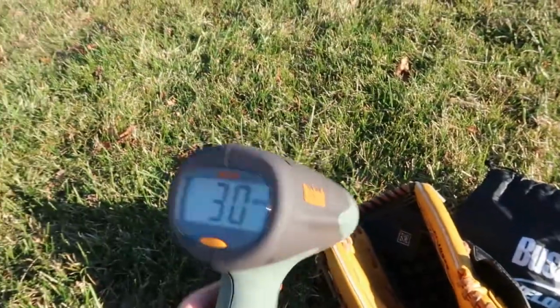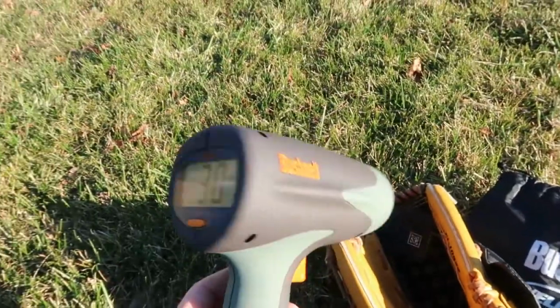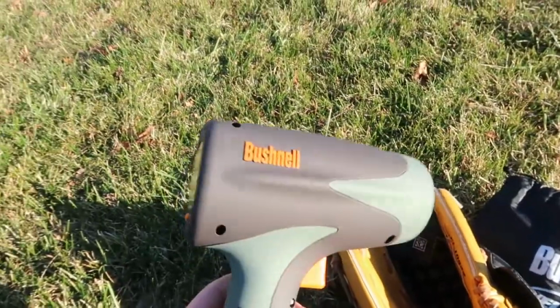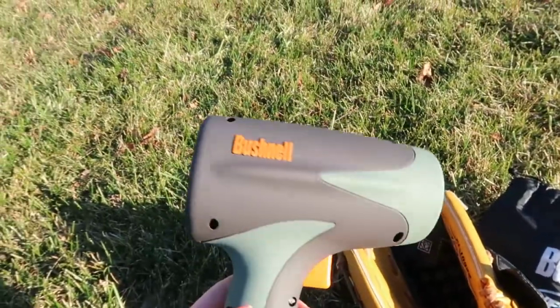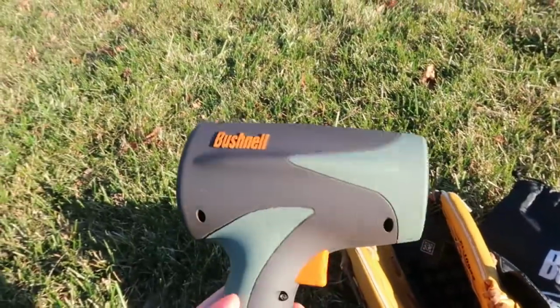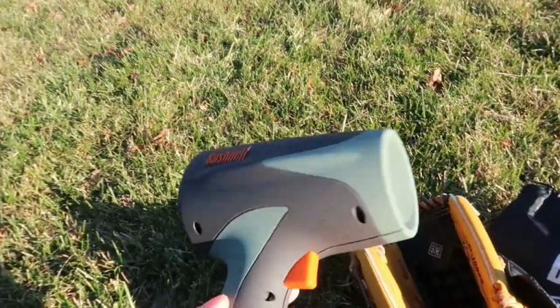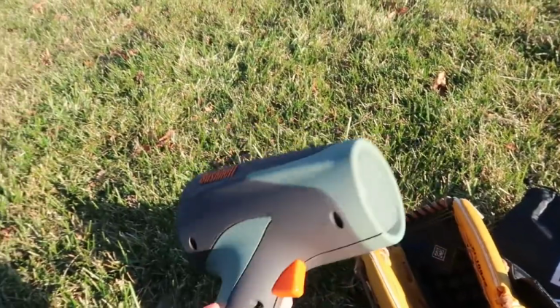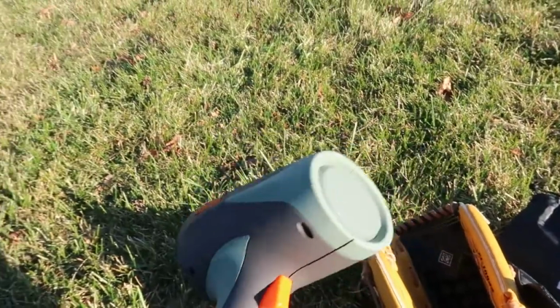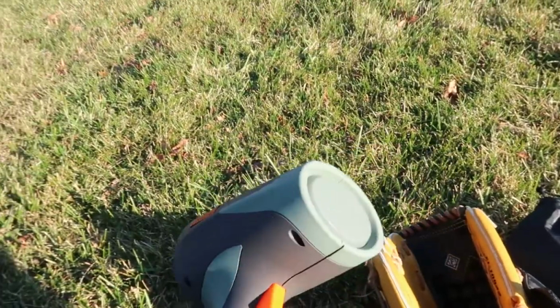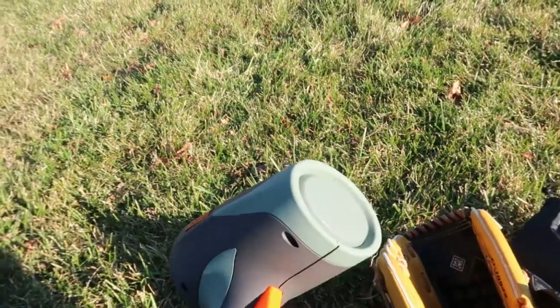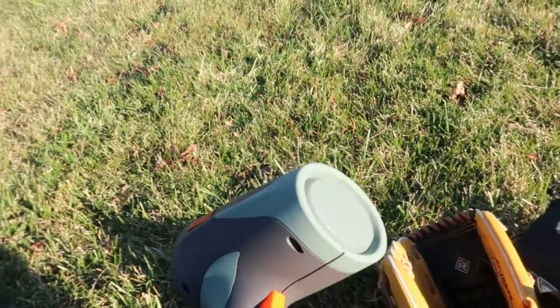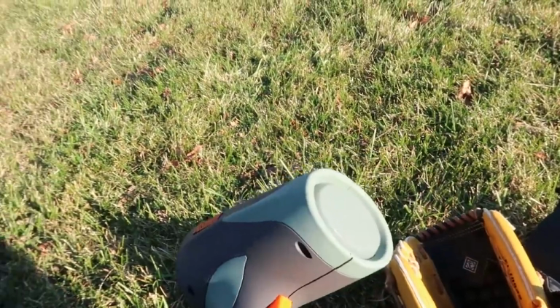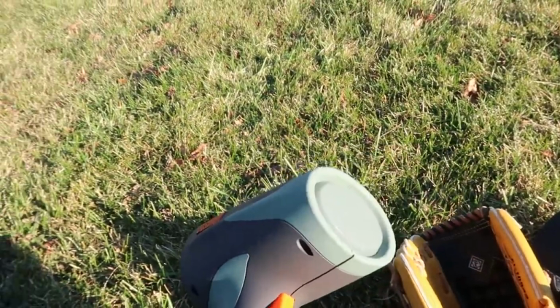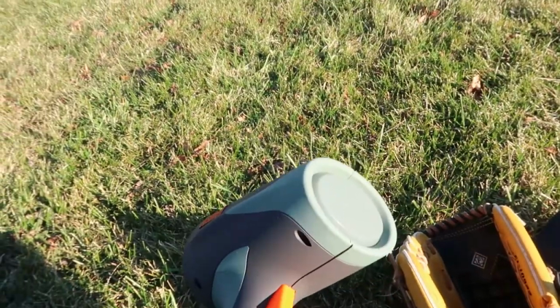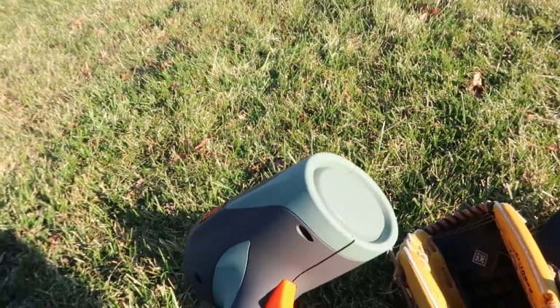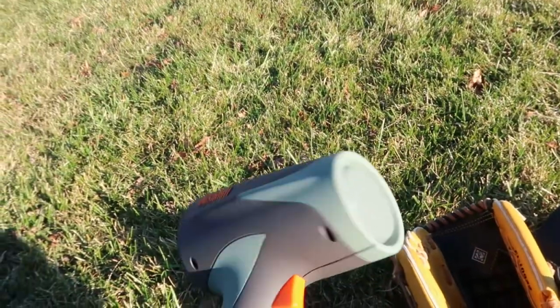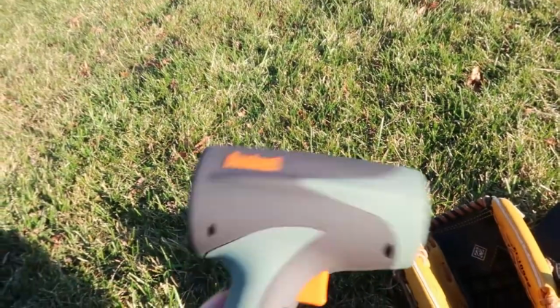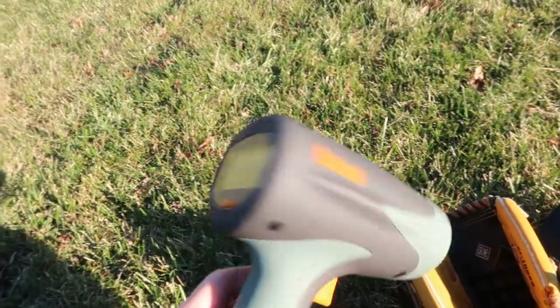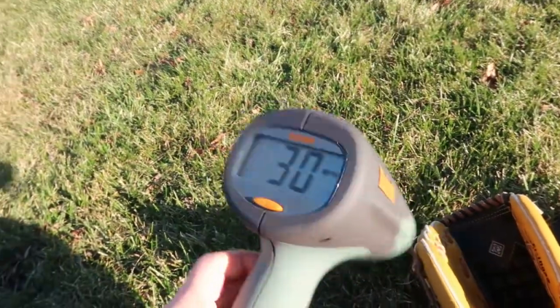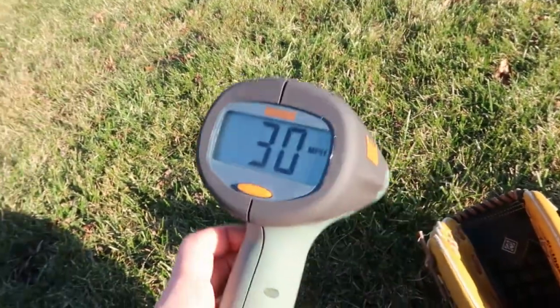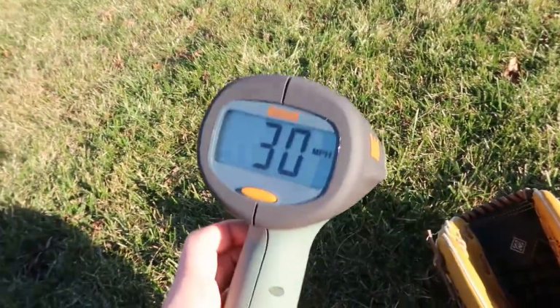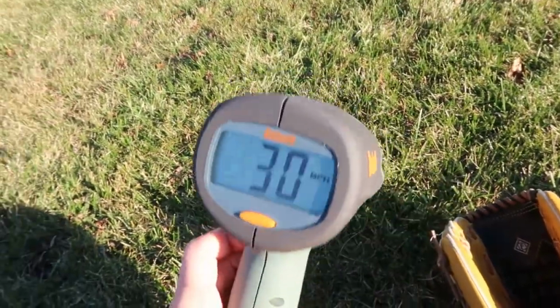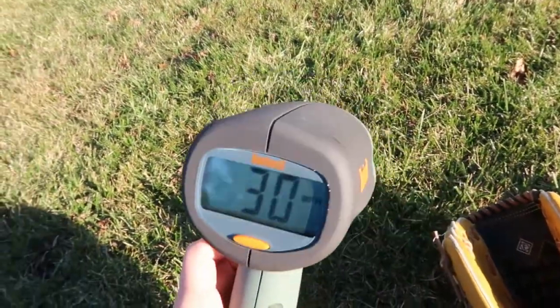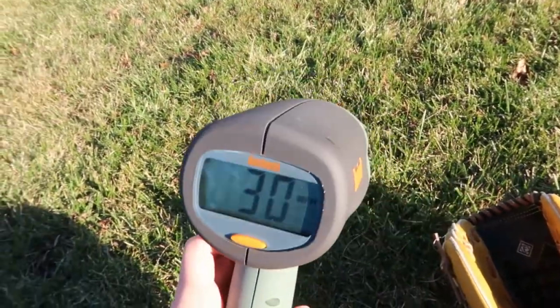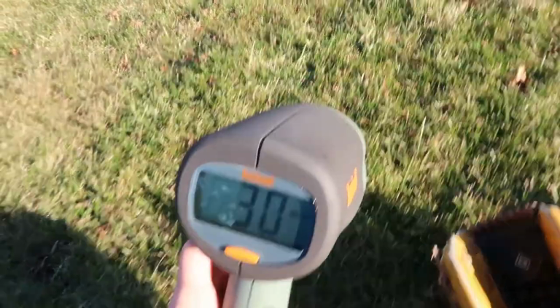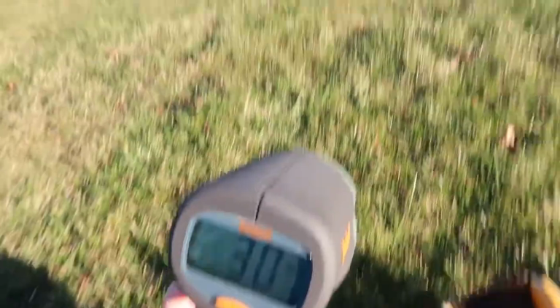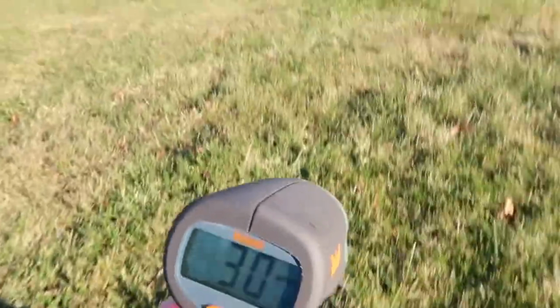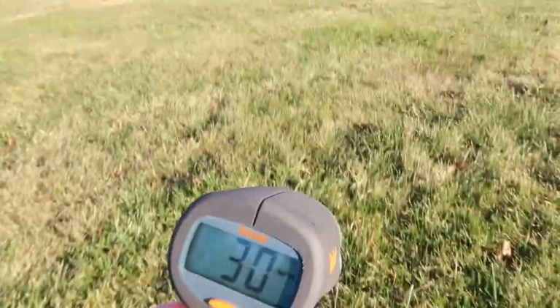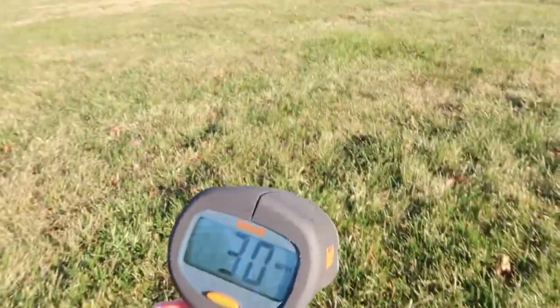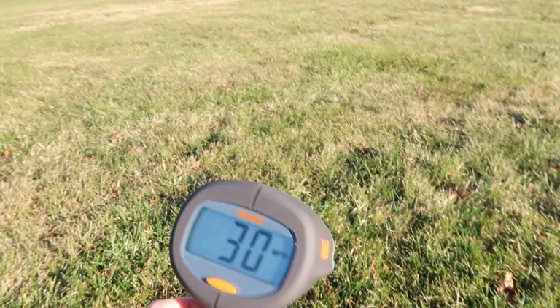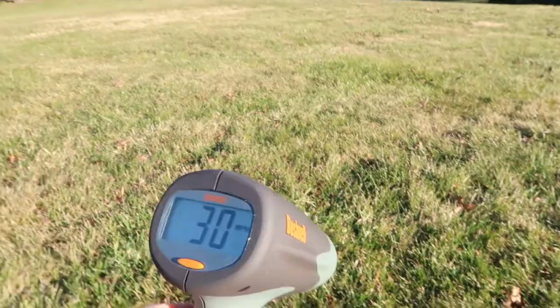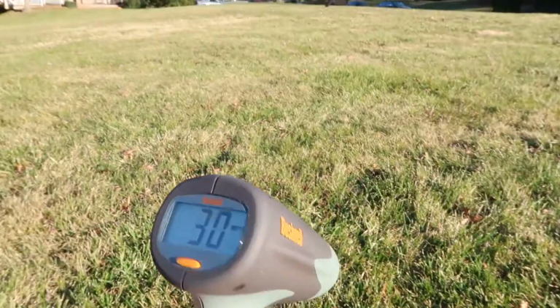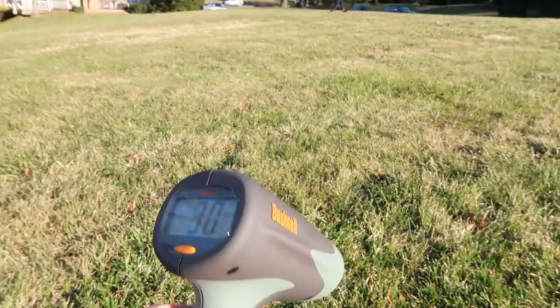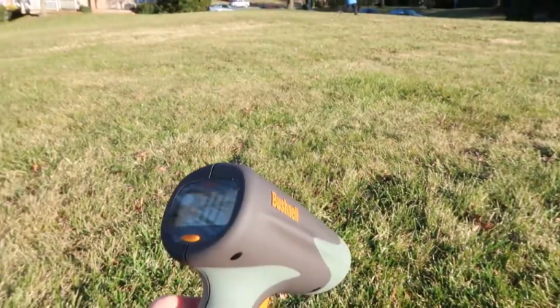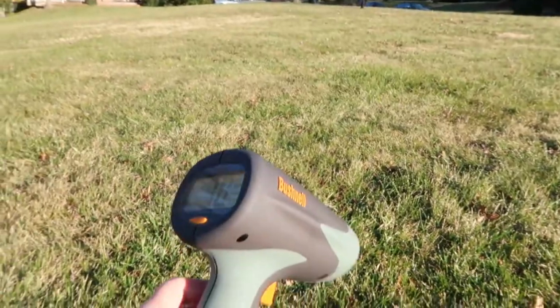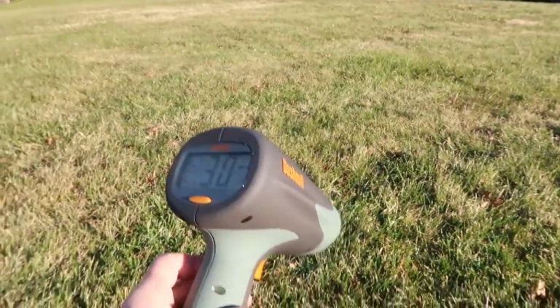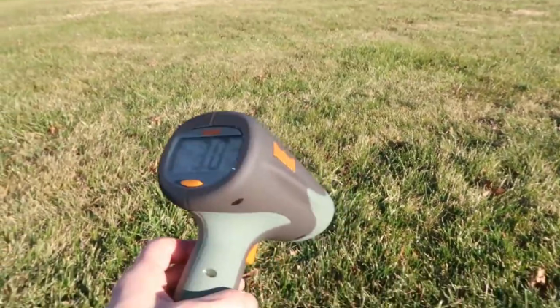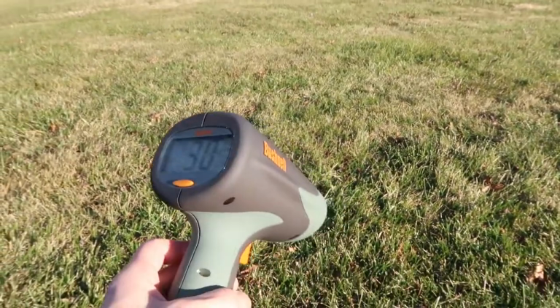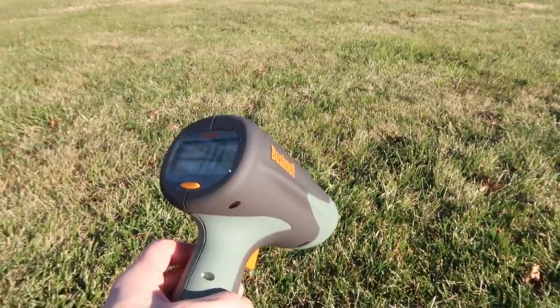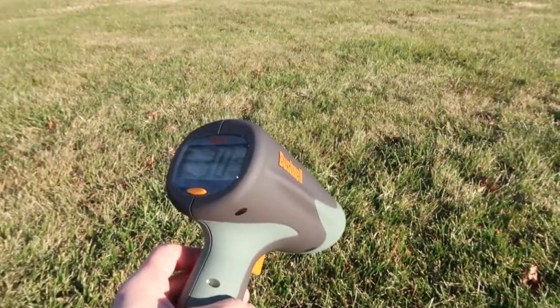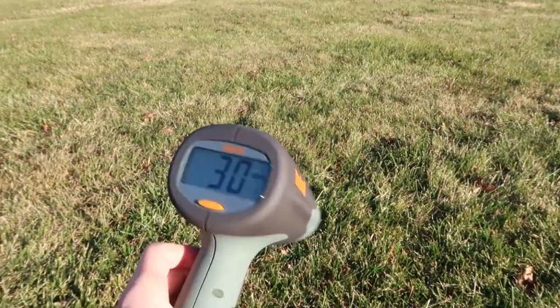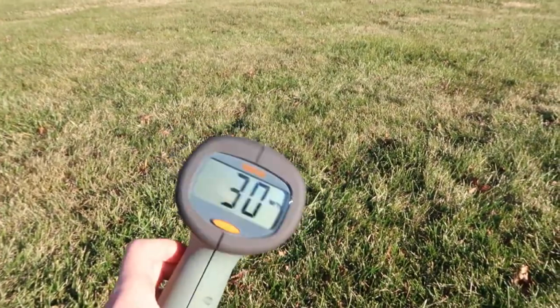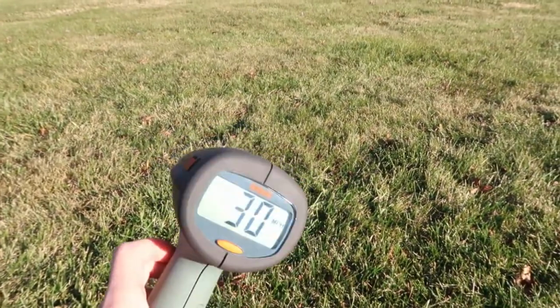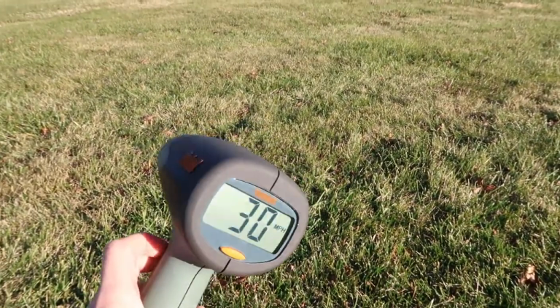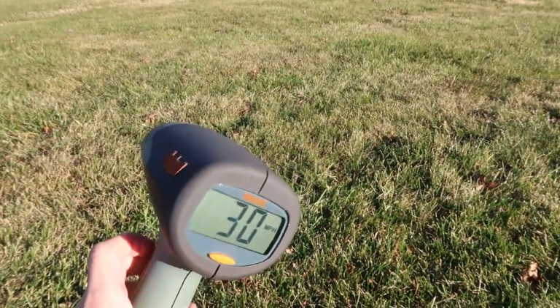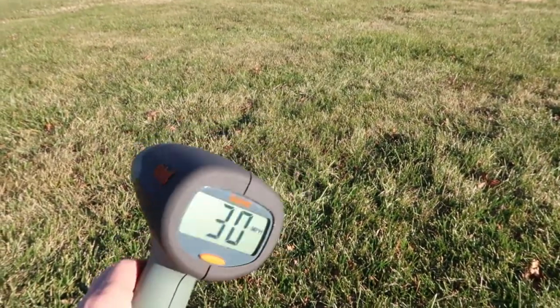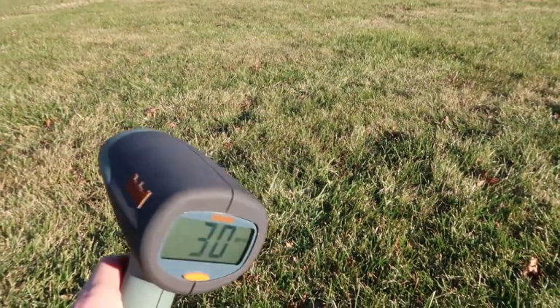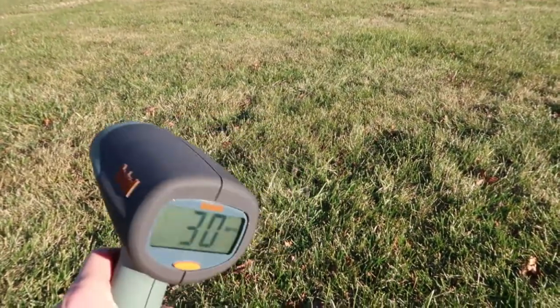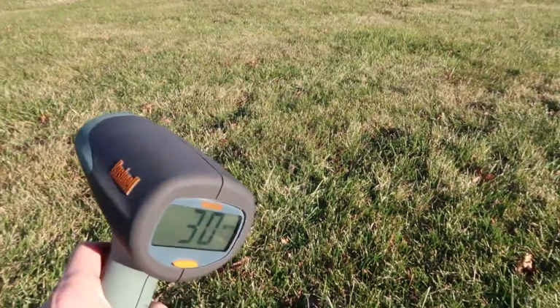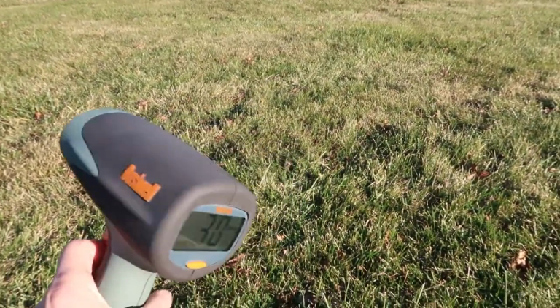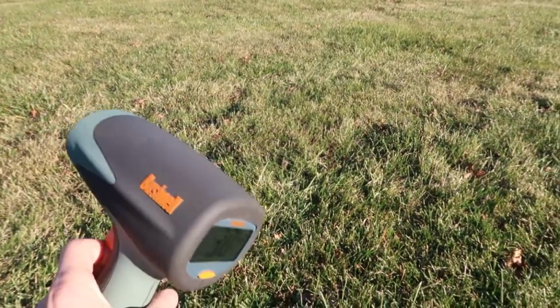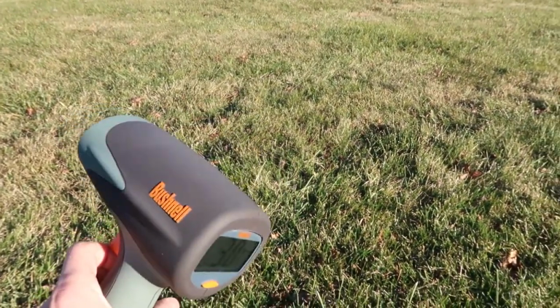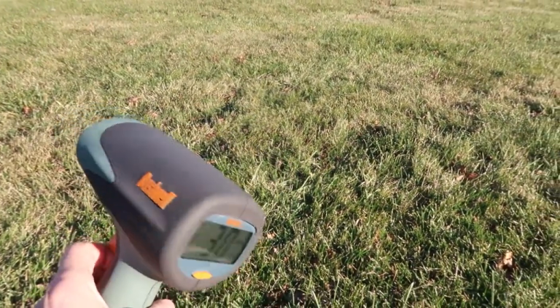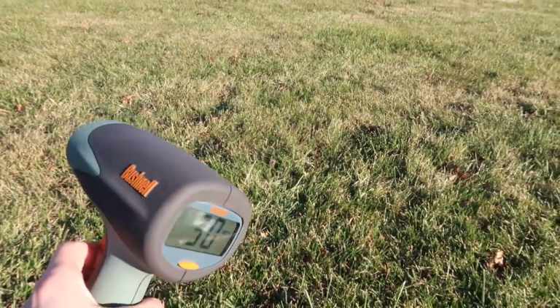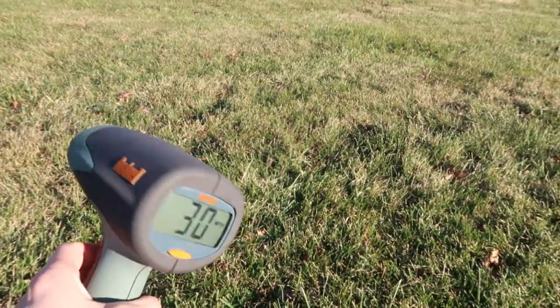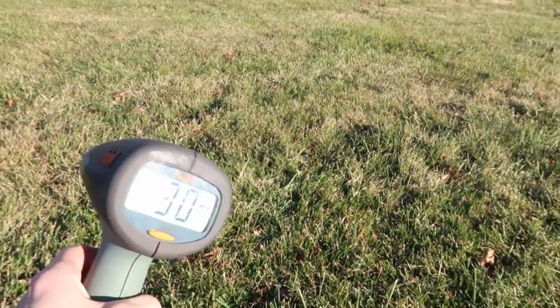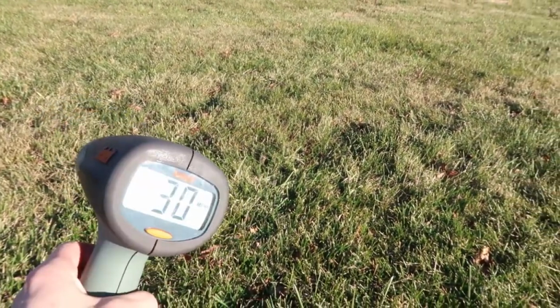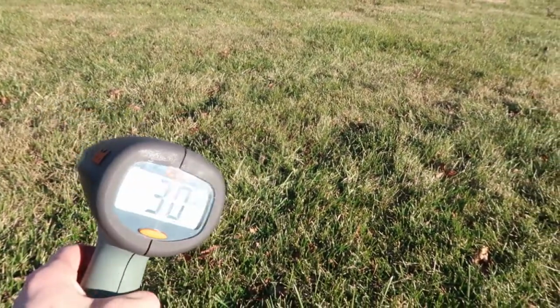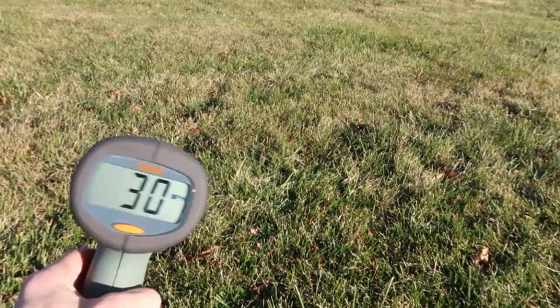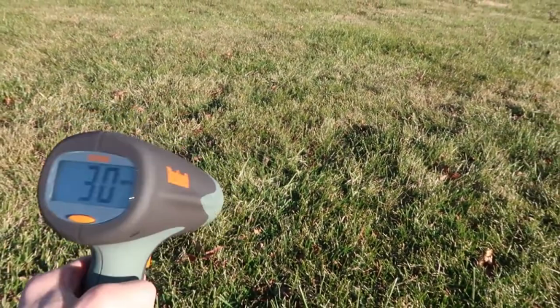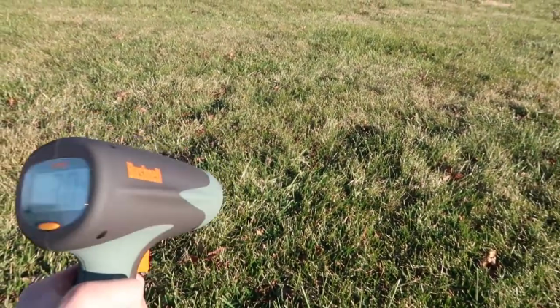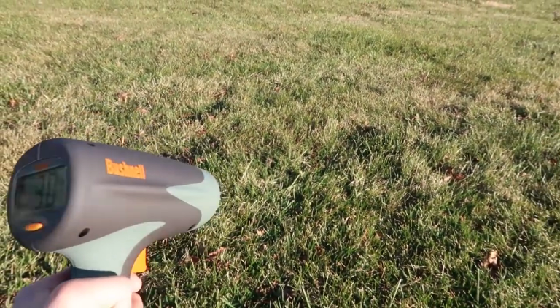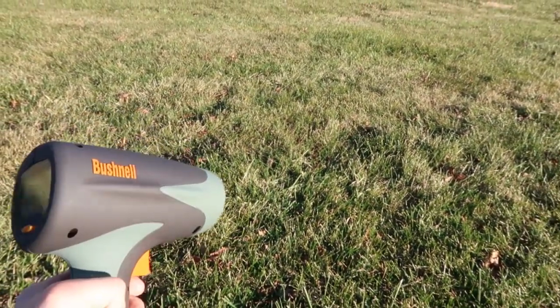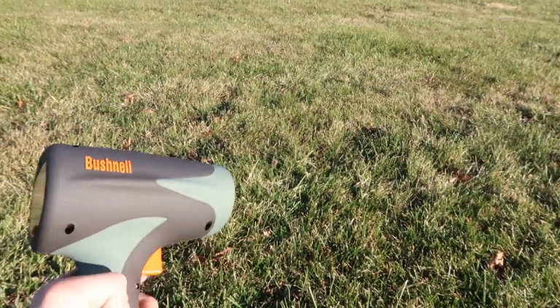Of course it's fun for checking your pitching speed. You can check the speed of cars, bikes, animals, whatever. It's pretty amazing. I was really surprised at what it can do.